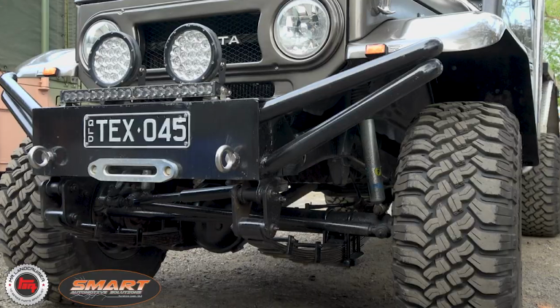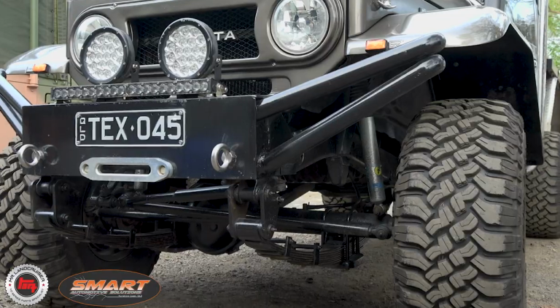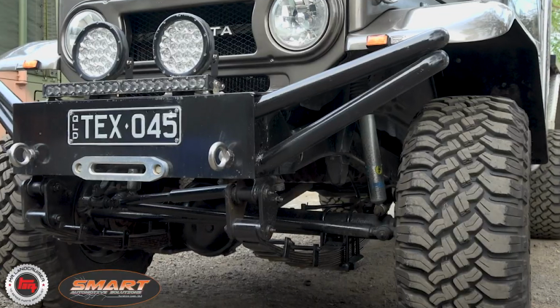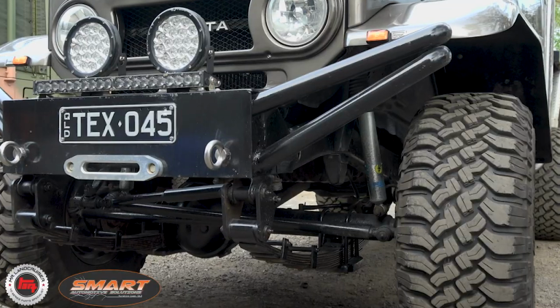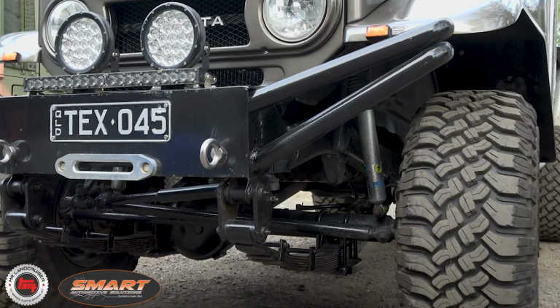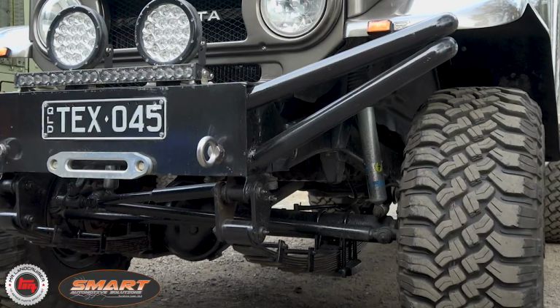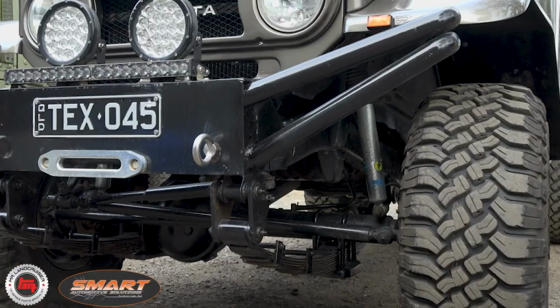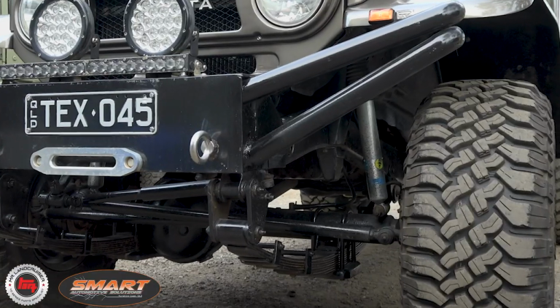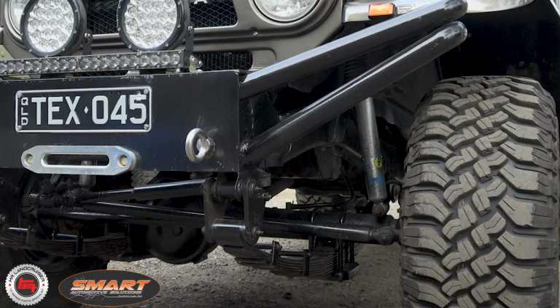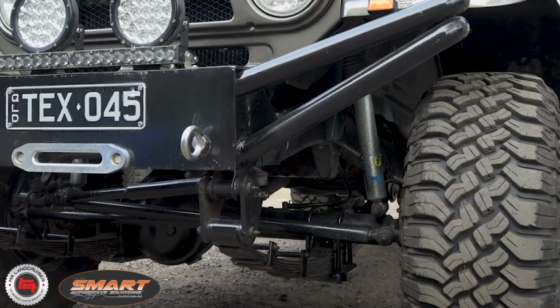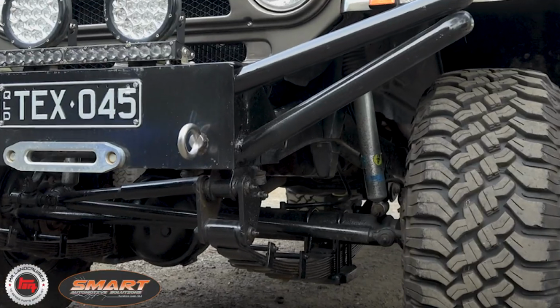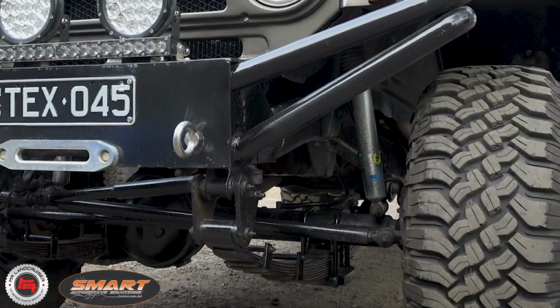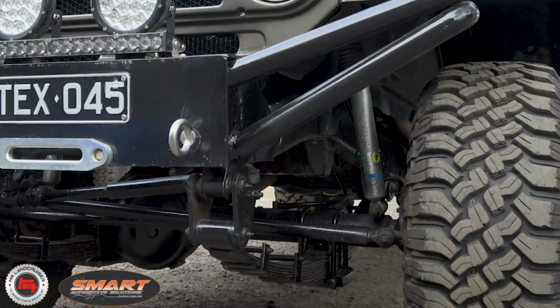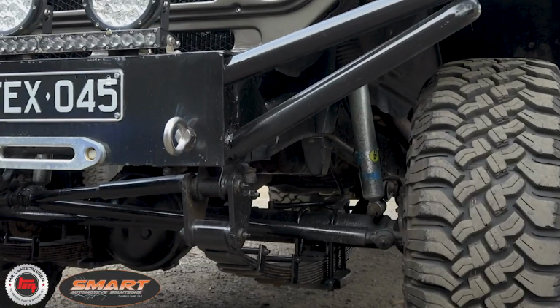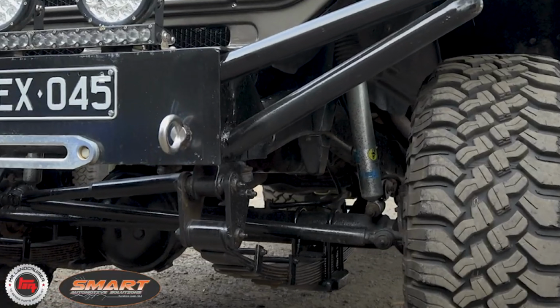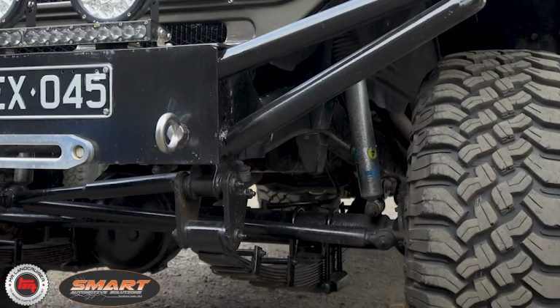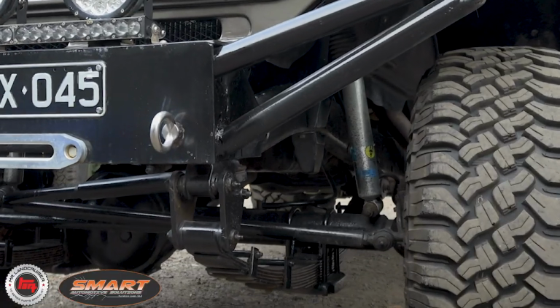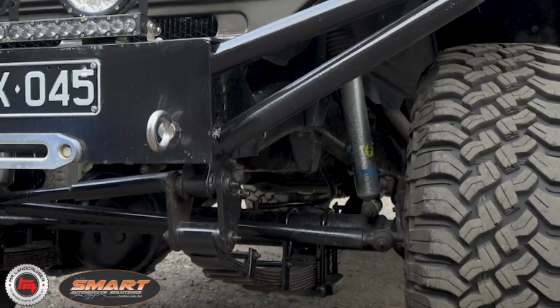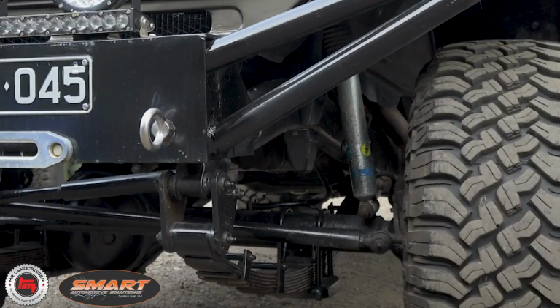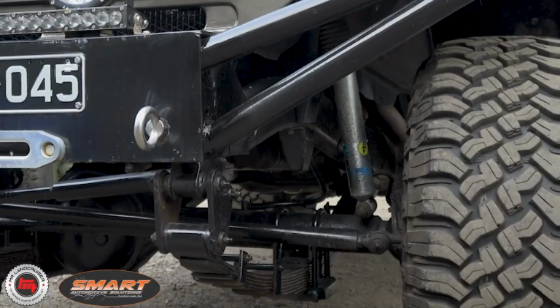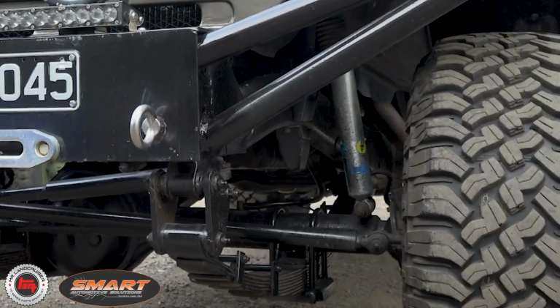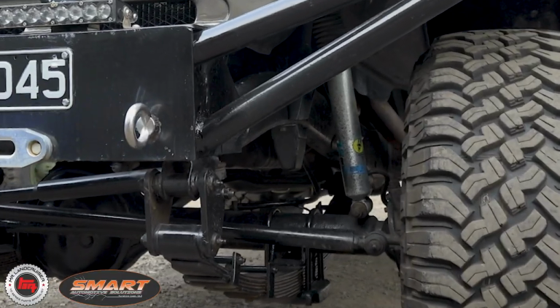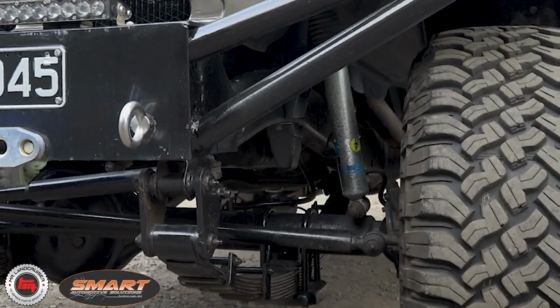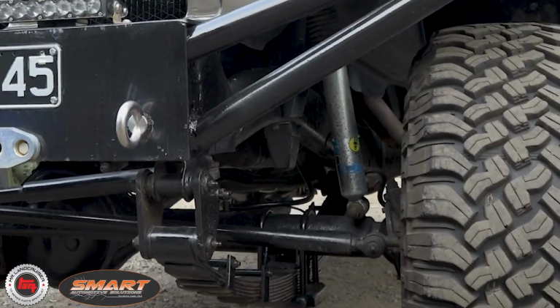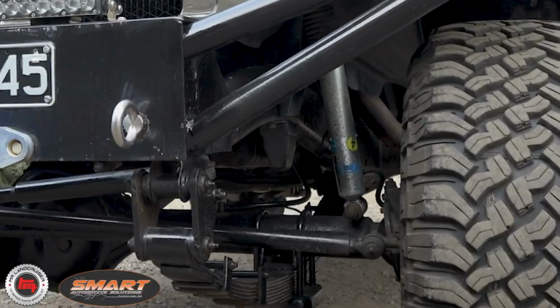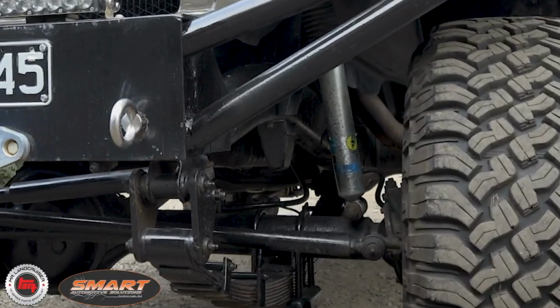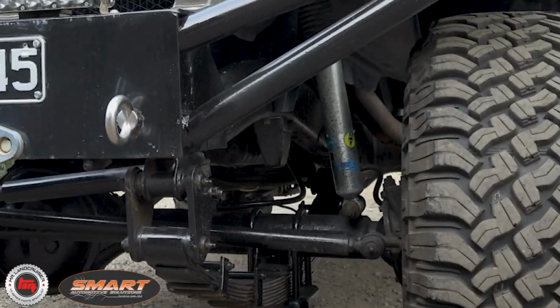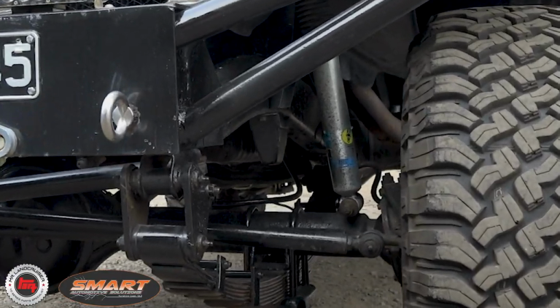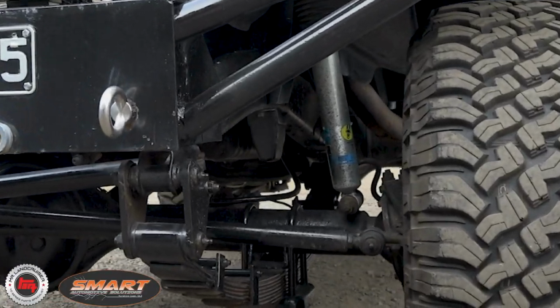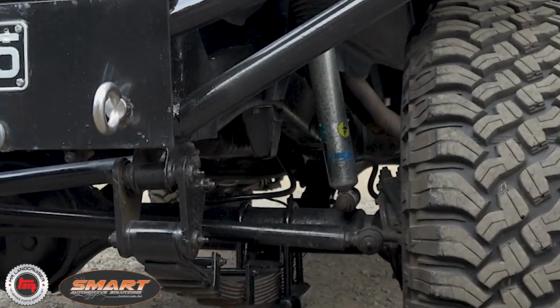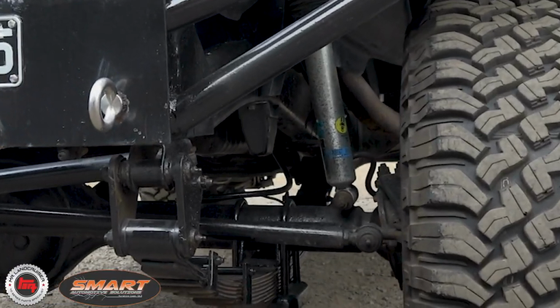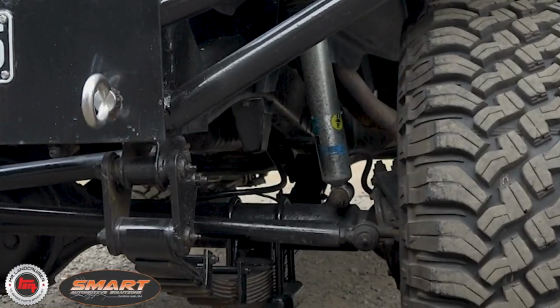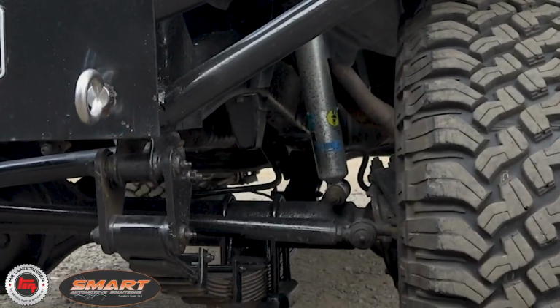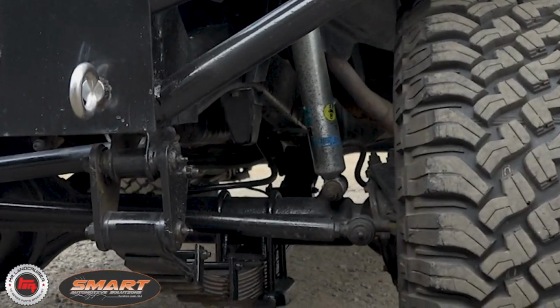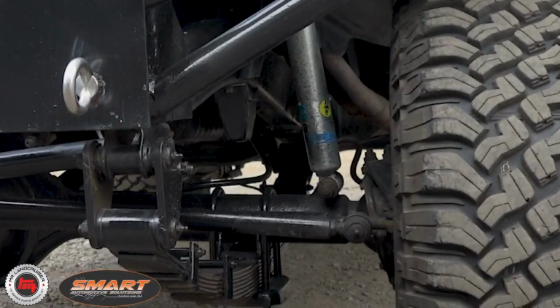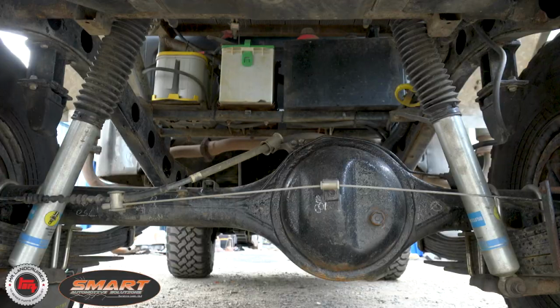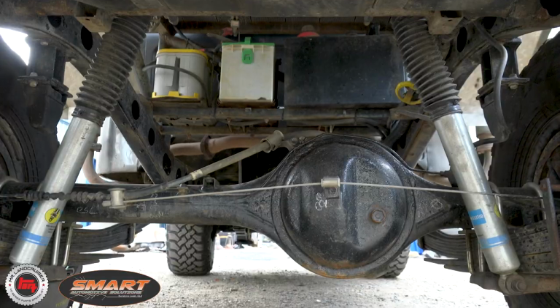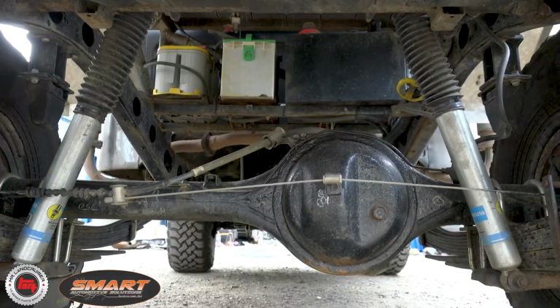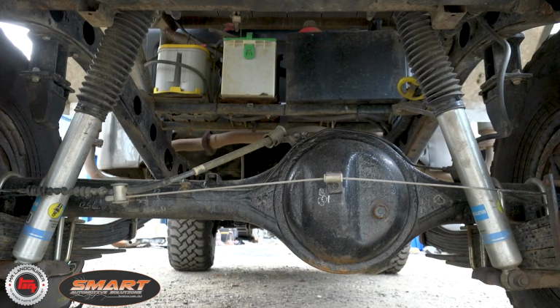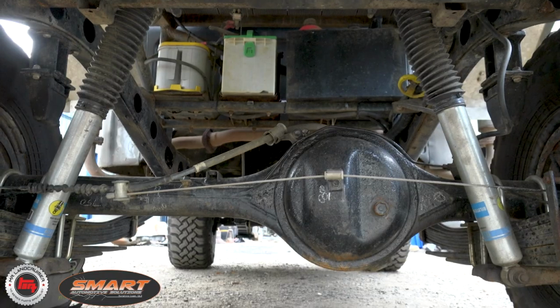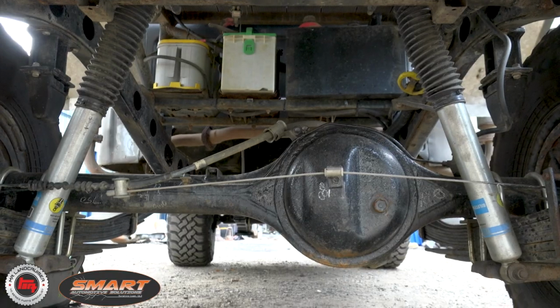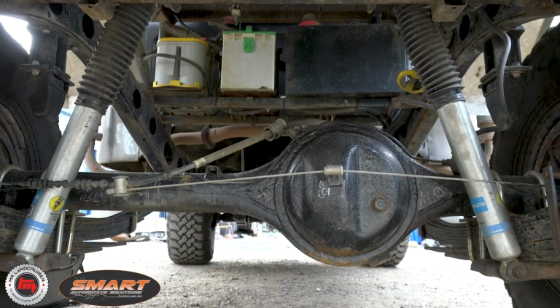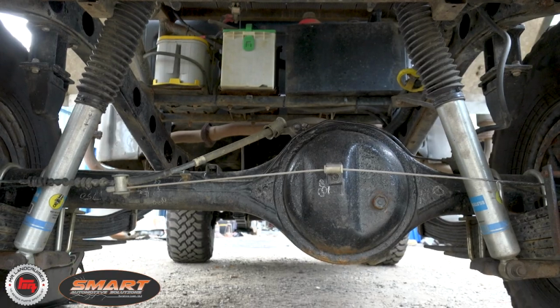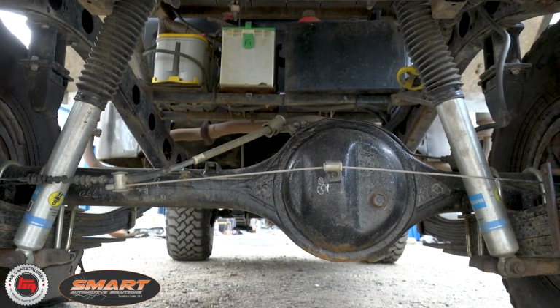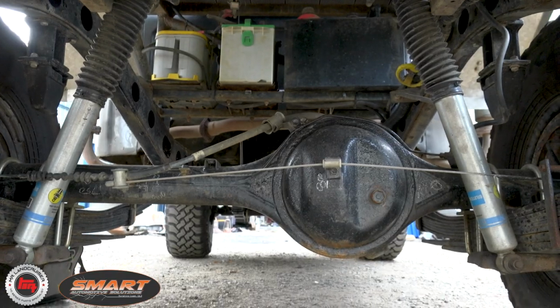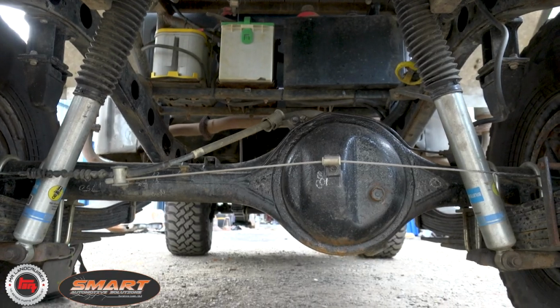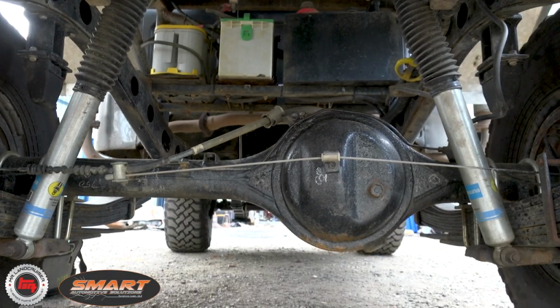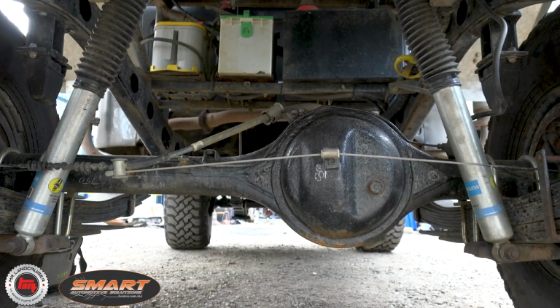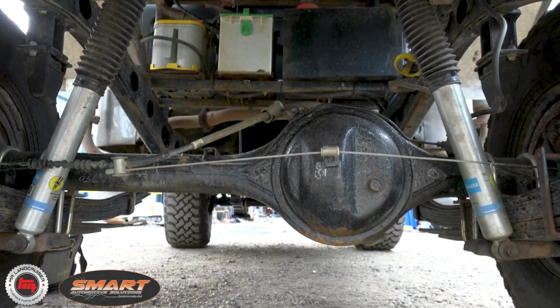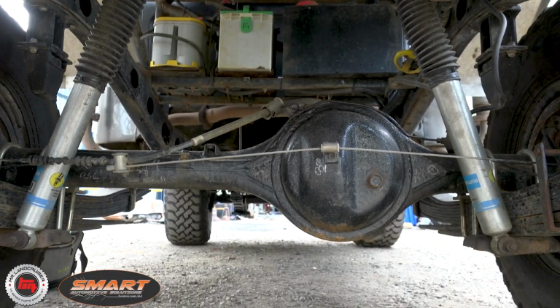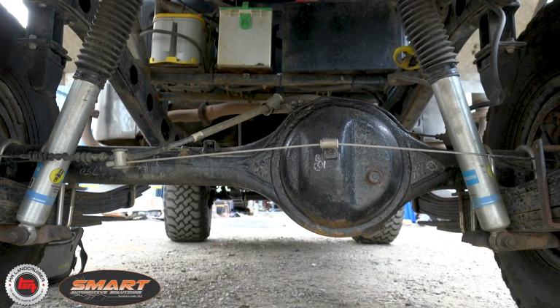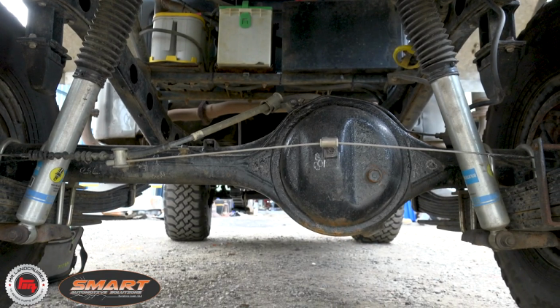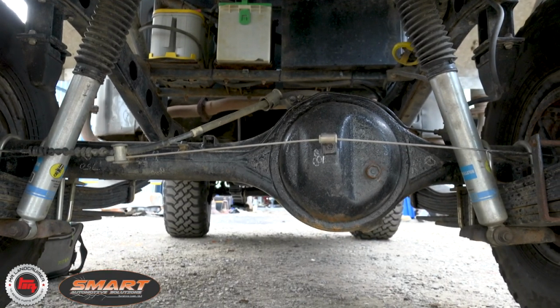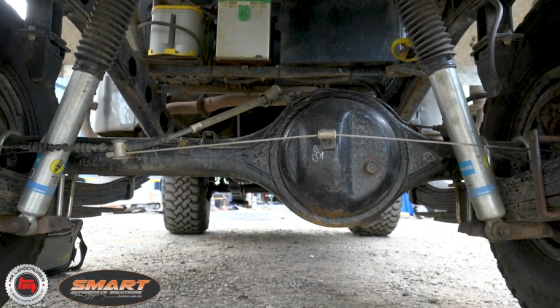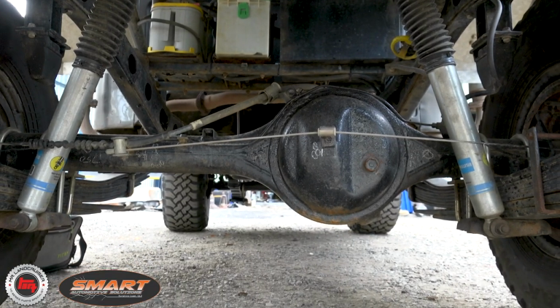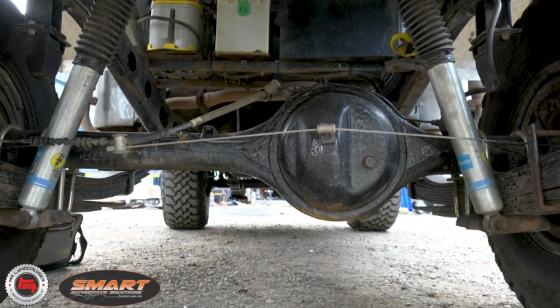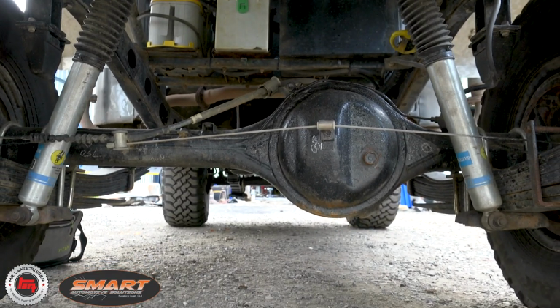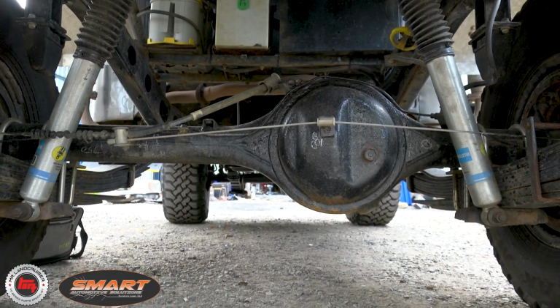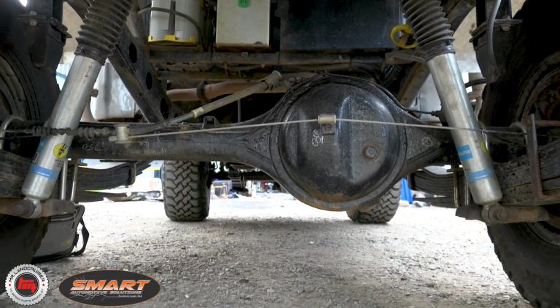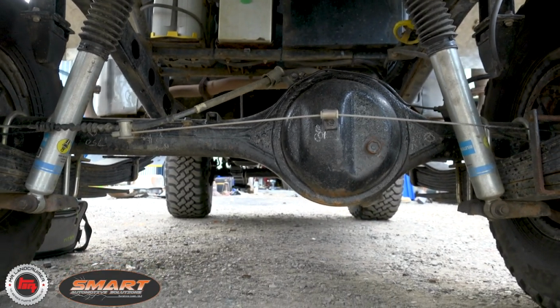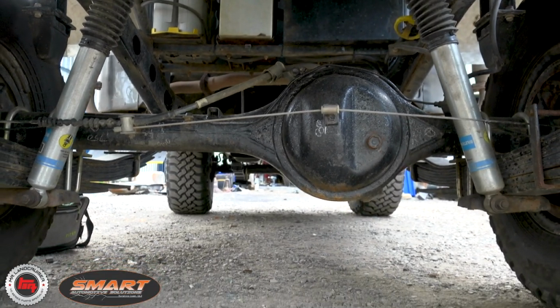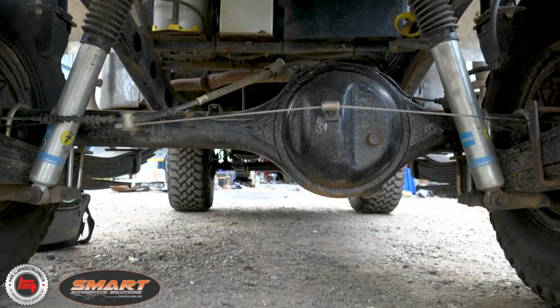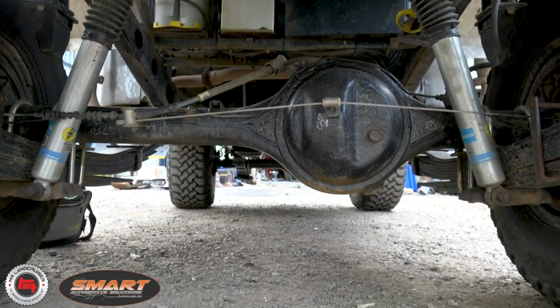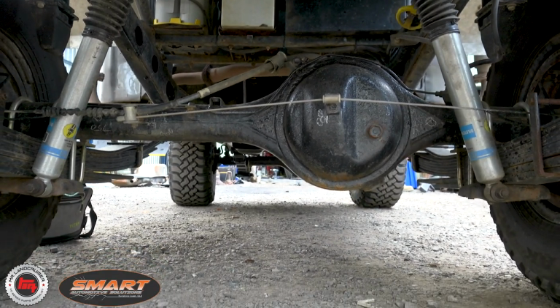He's changed the suspension to the big eye, the 47 suspension. But underneath it, in the back, he's got 79 series — a lot more flex.